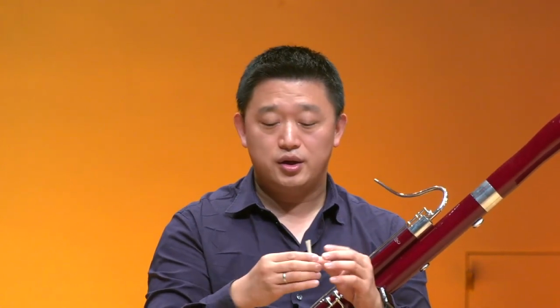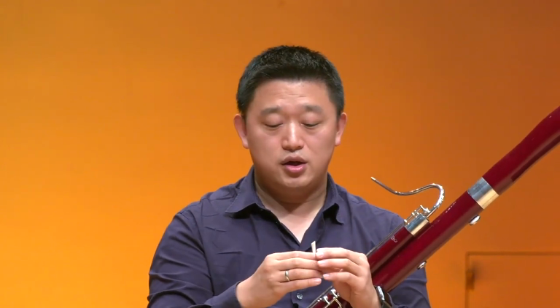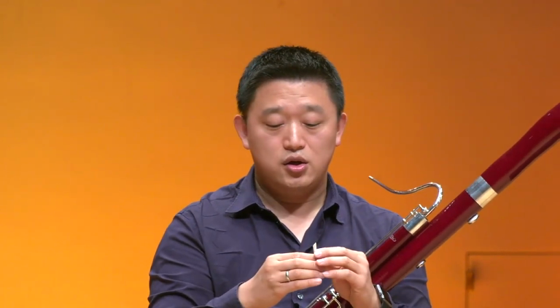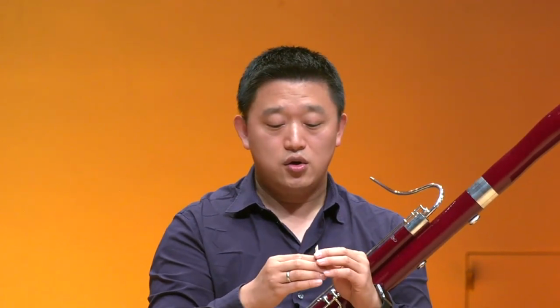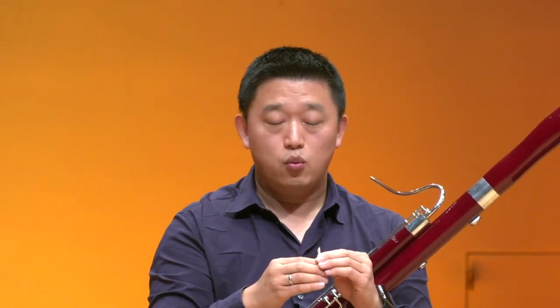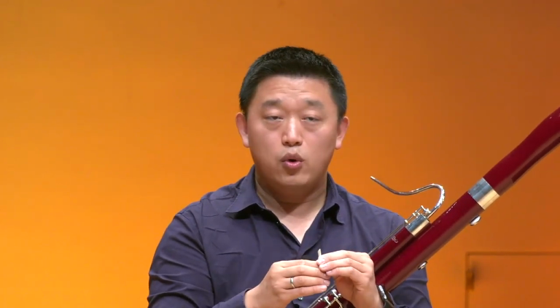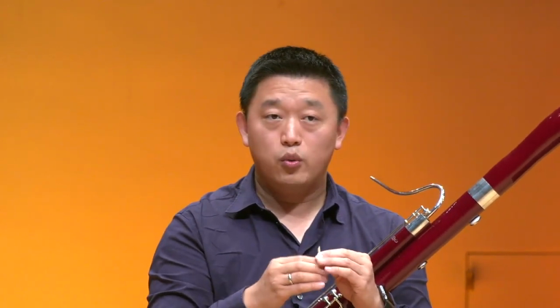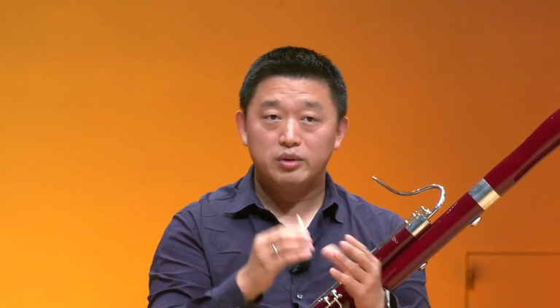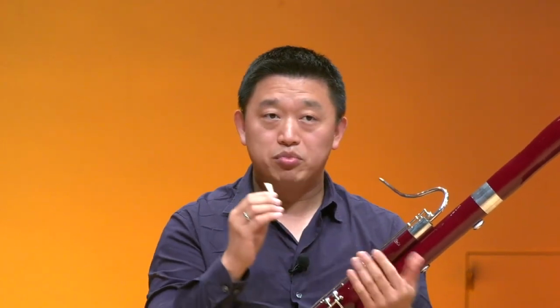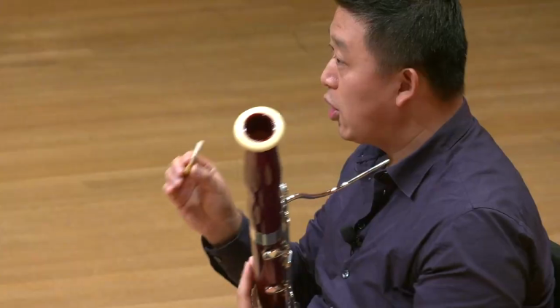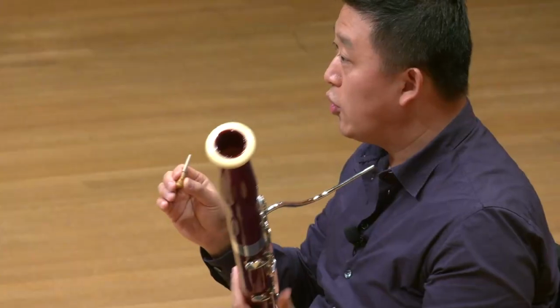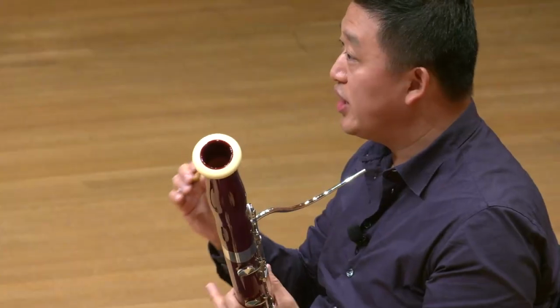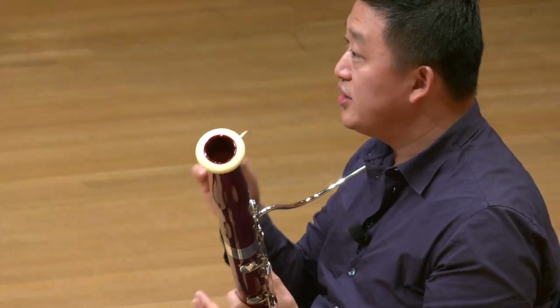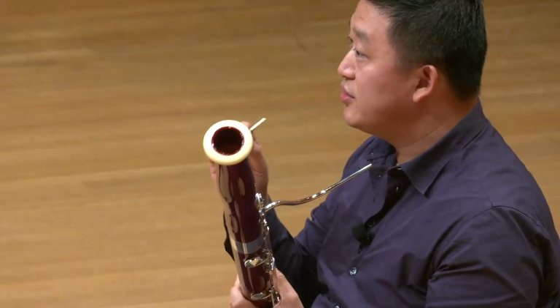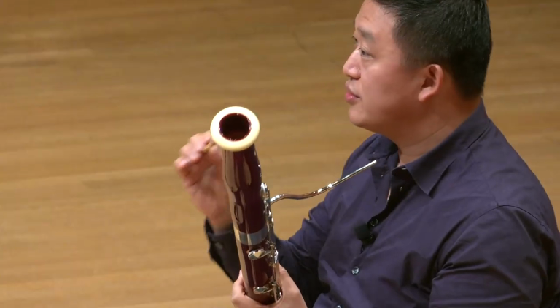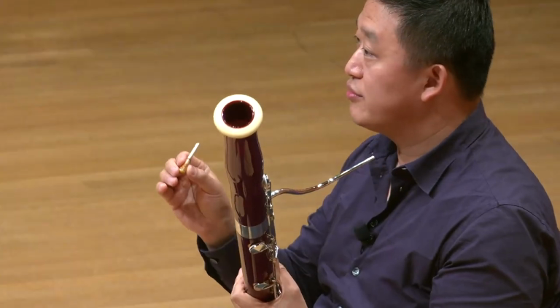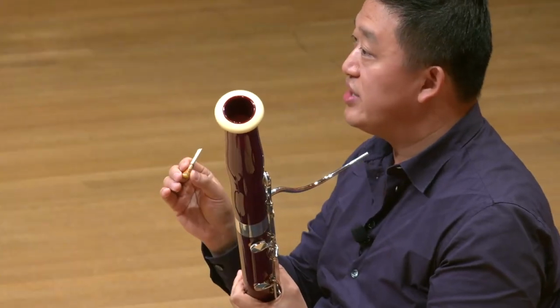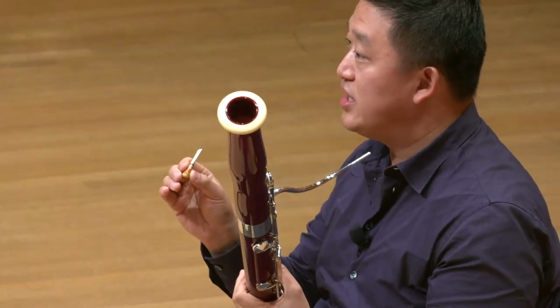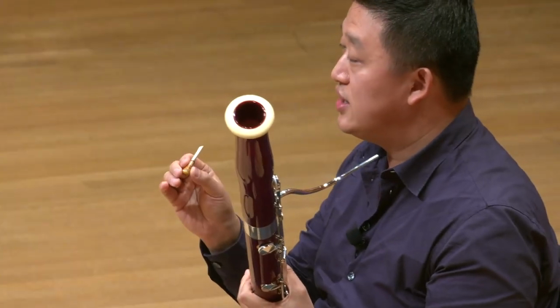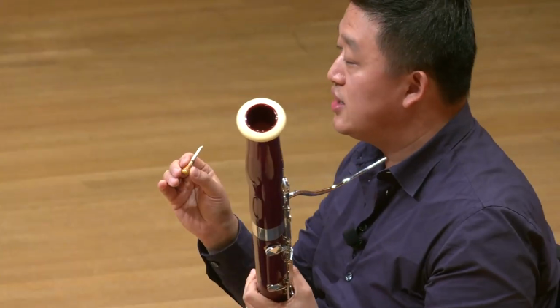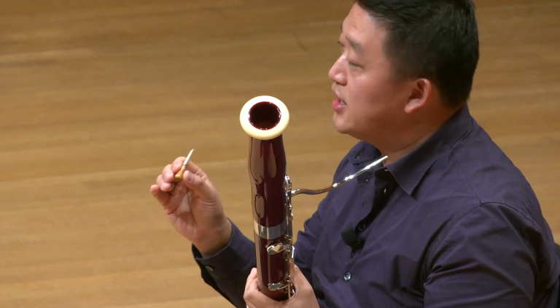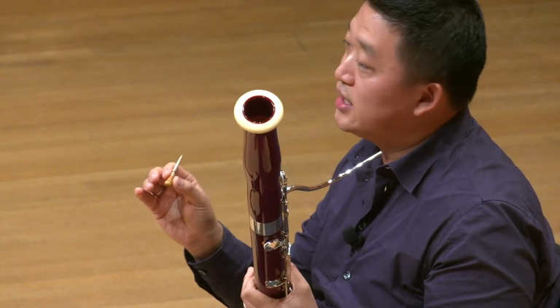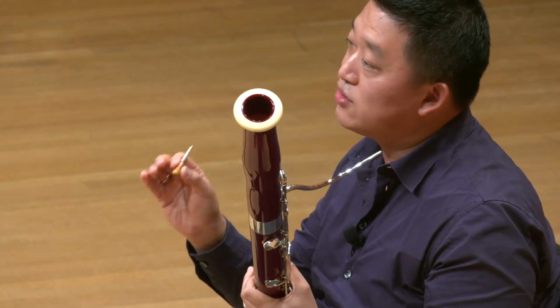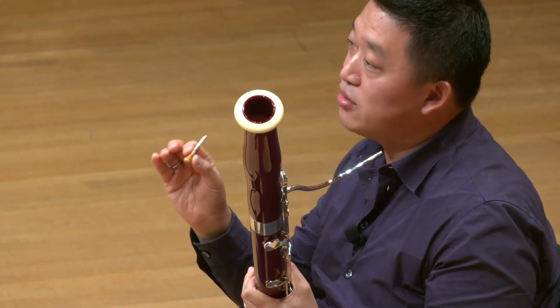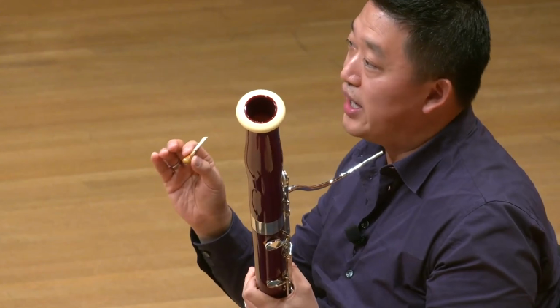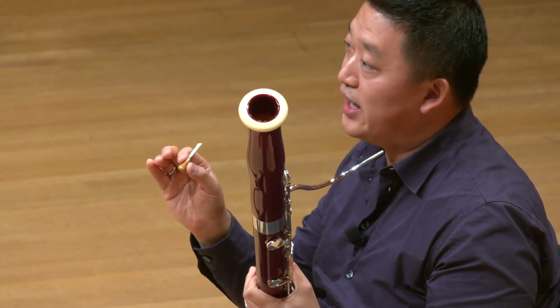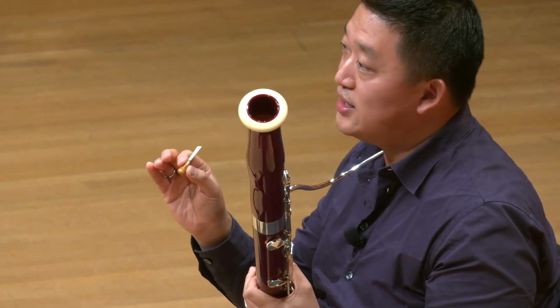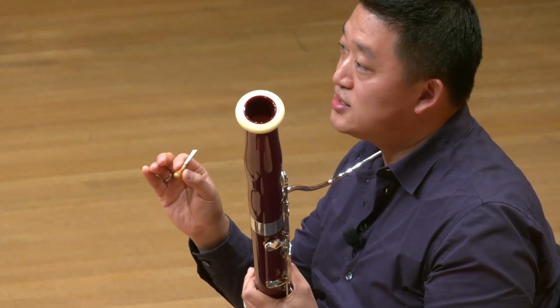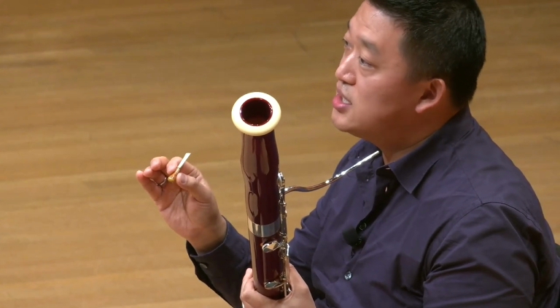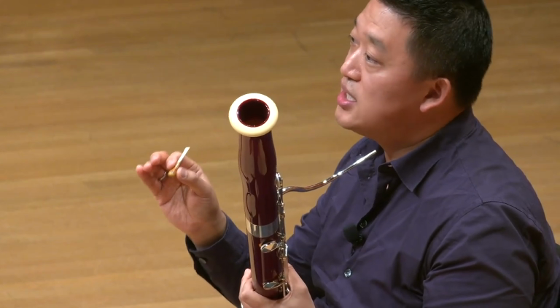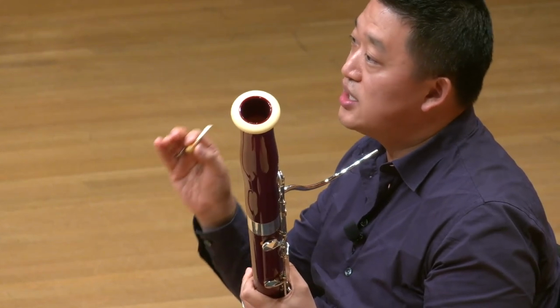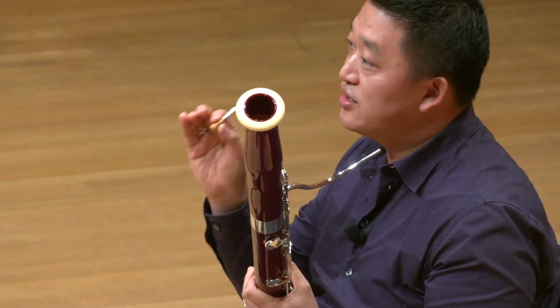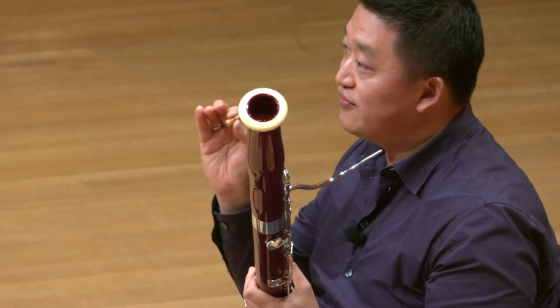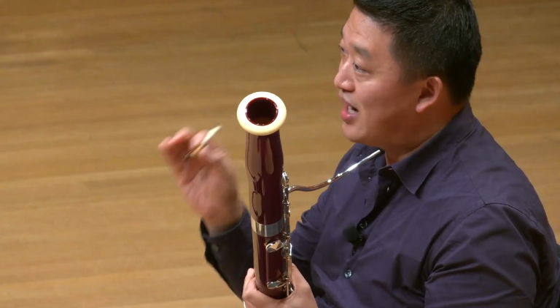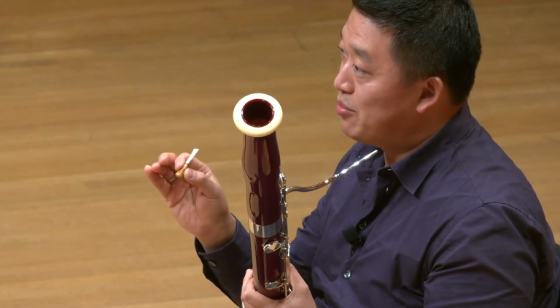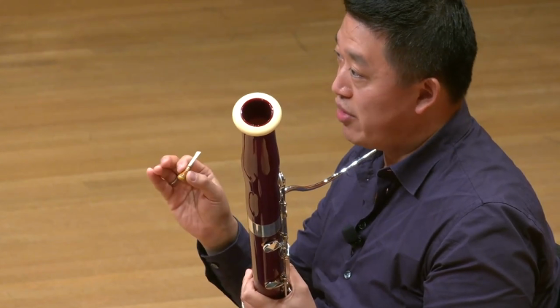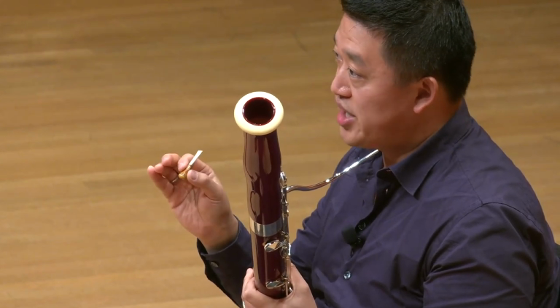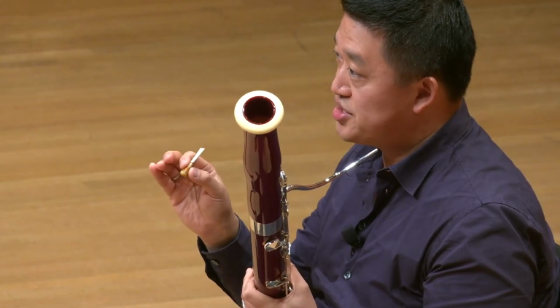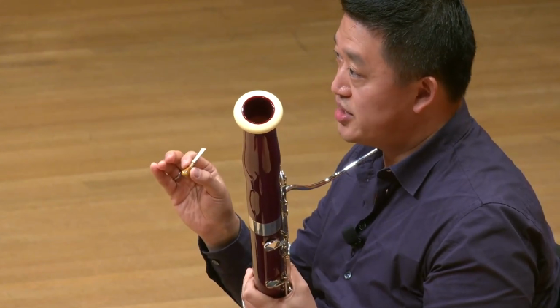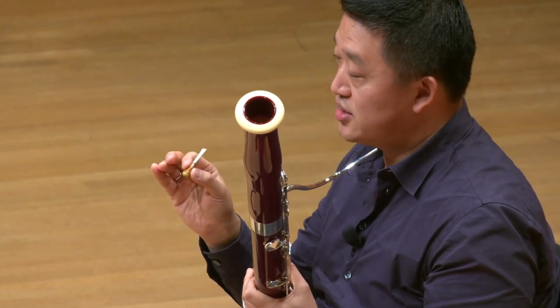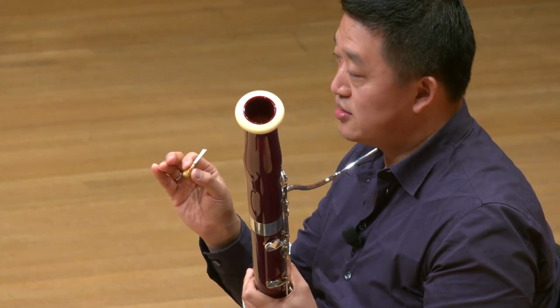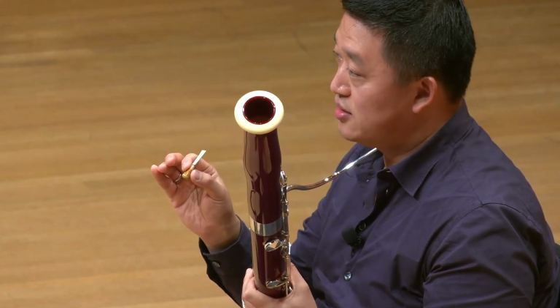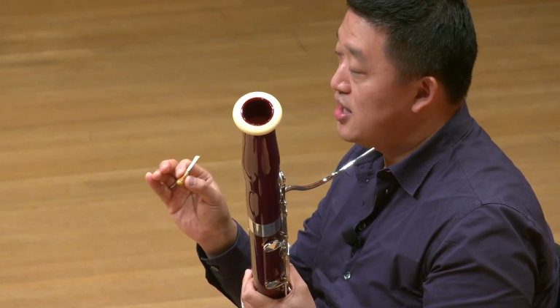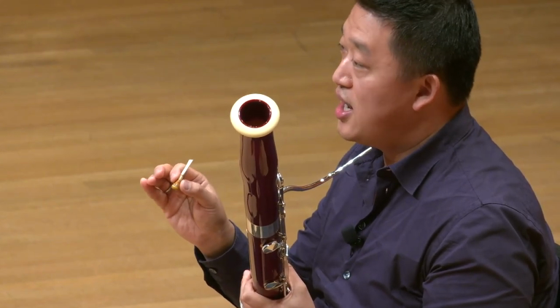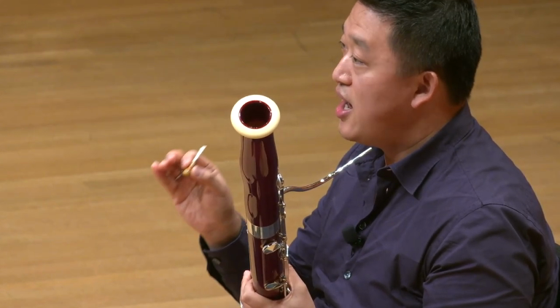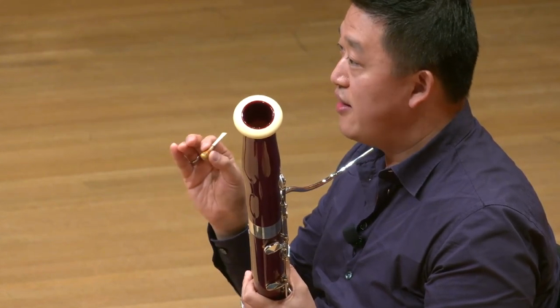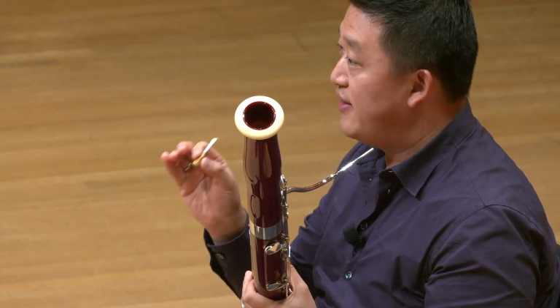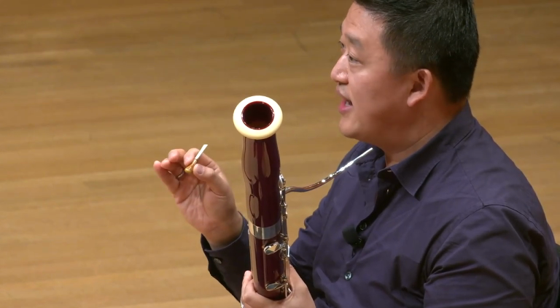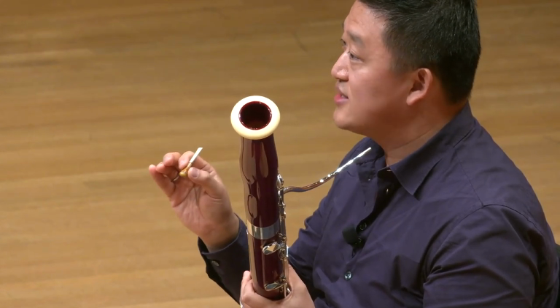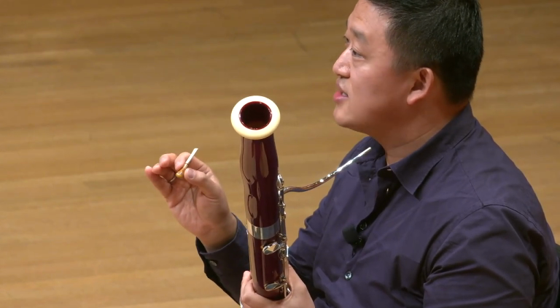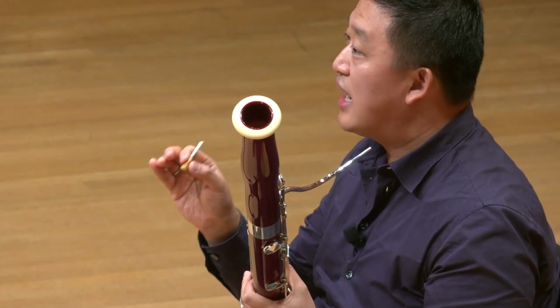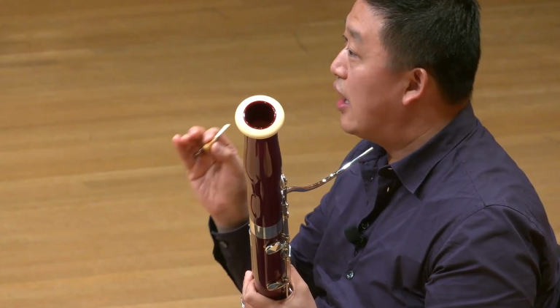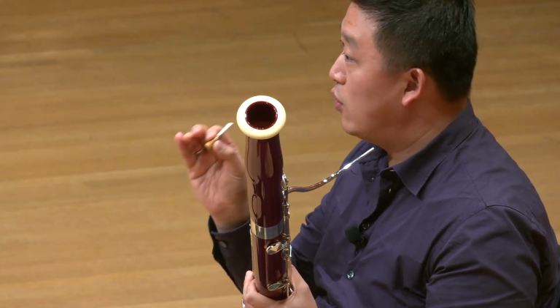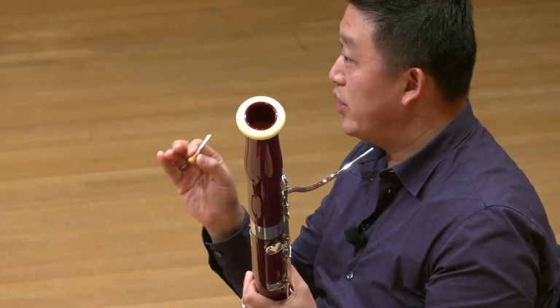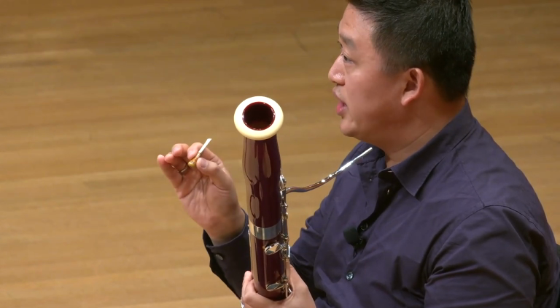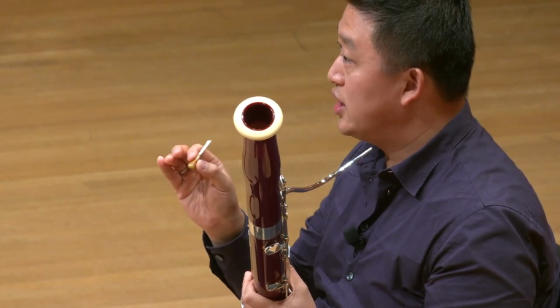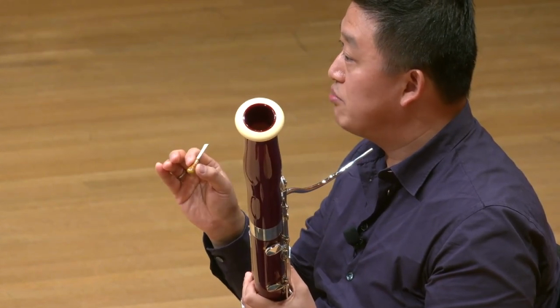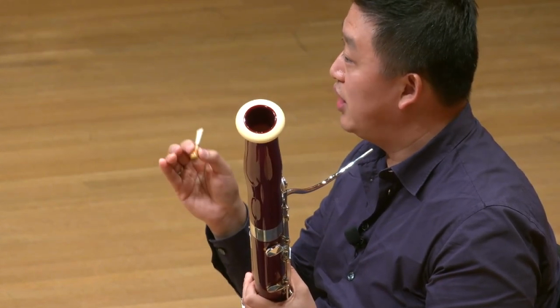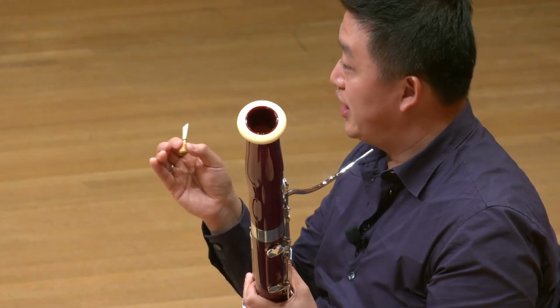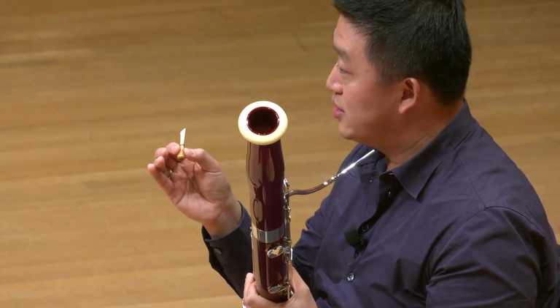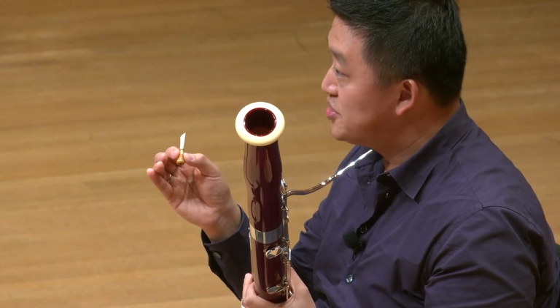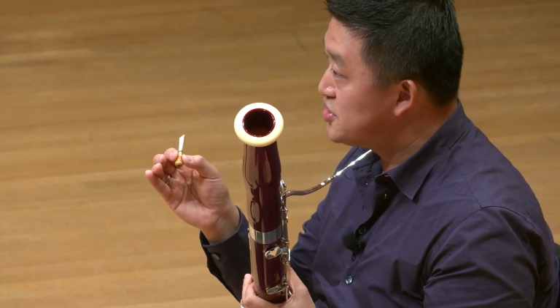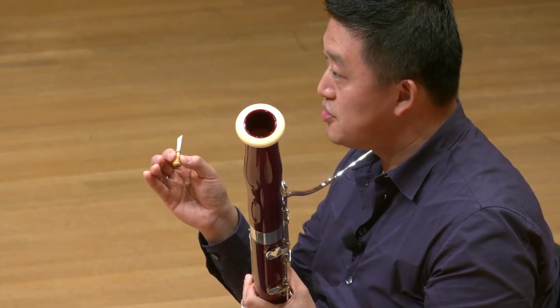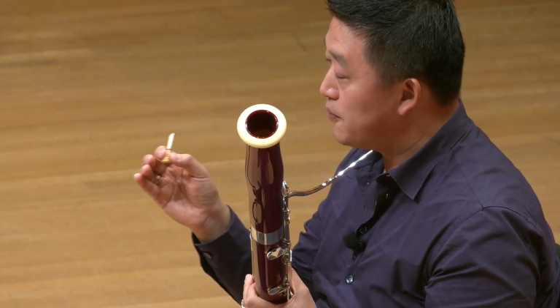When we blow into the reed, it creates the vibration, and that's how we play the bassoon.